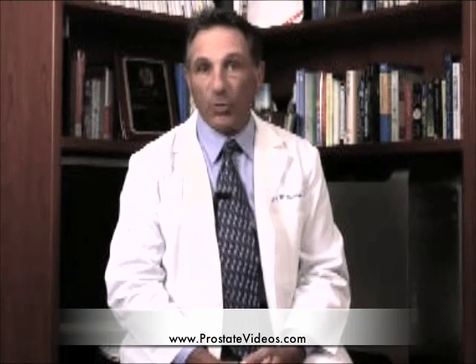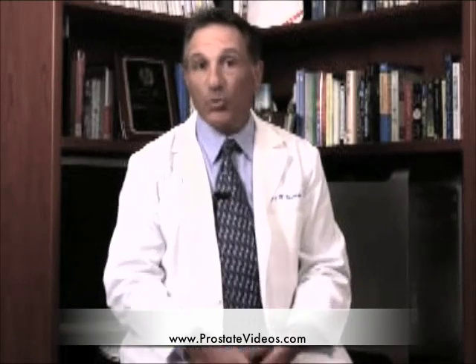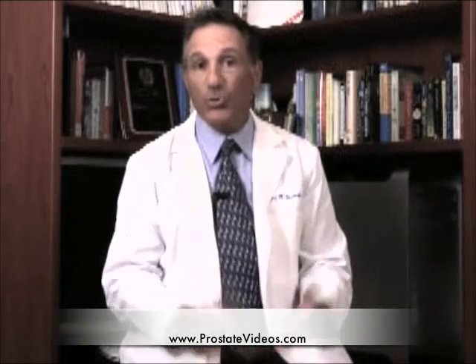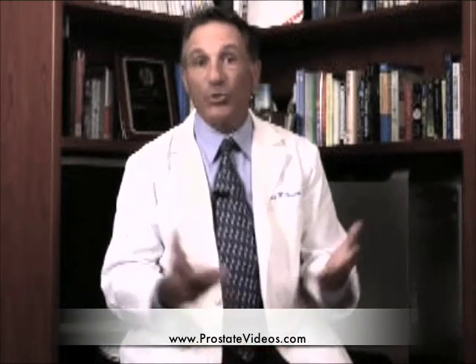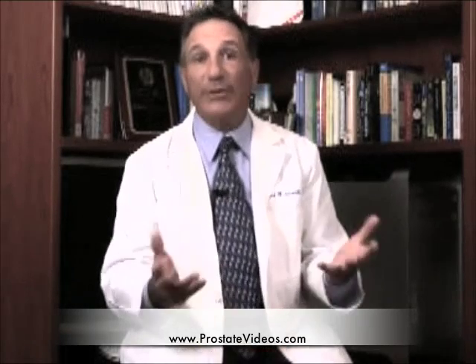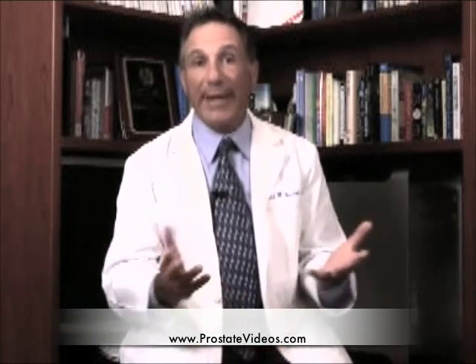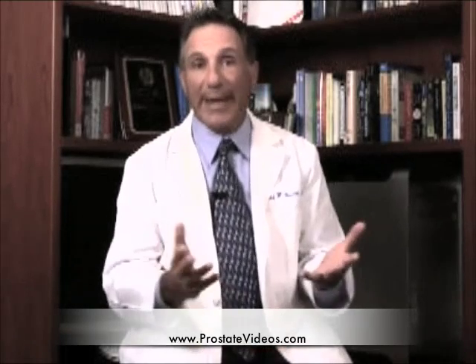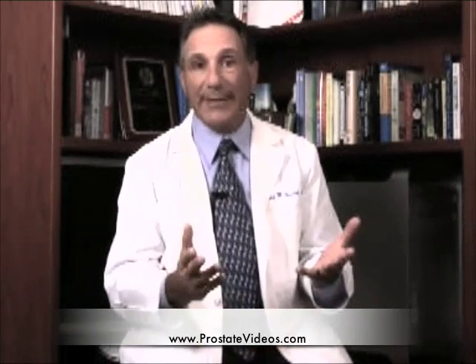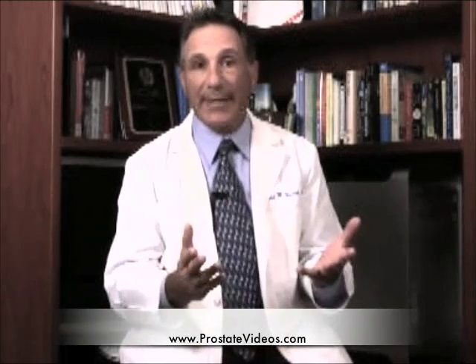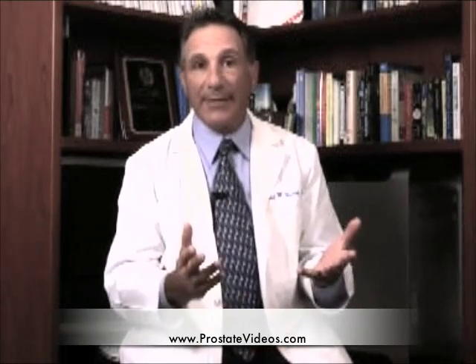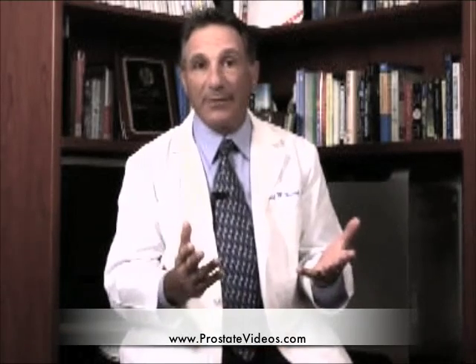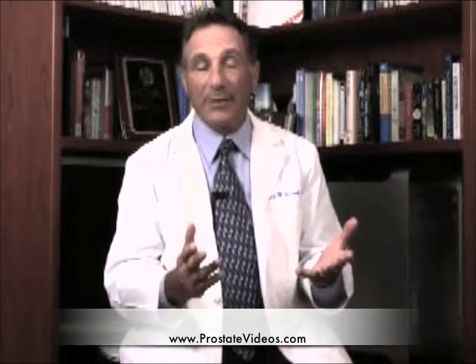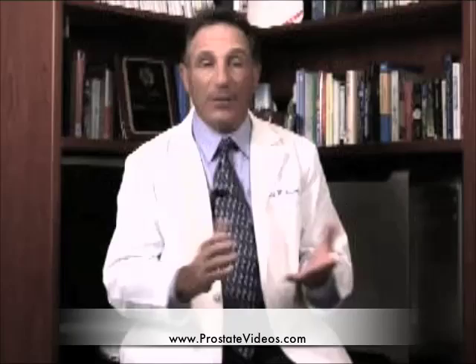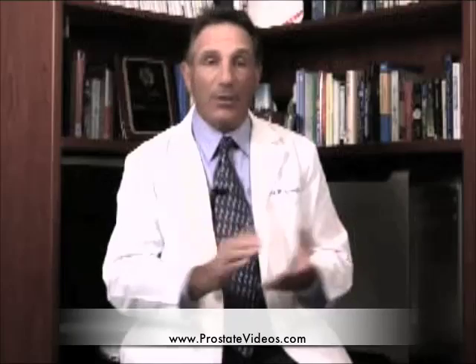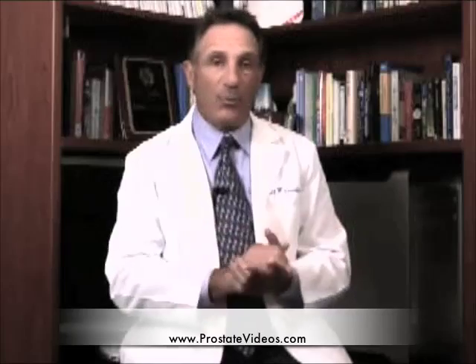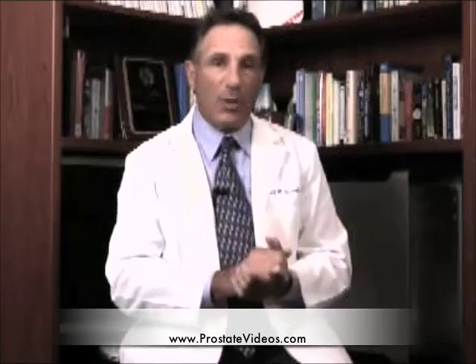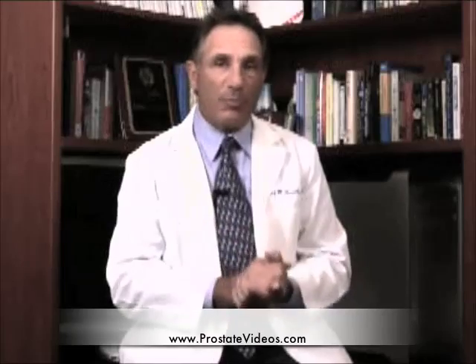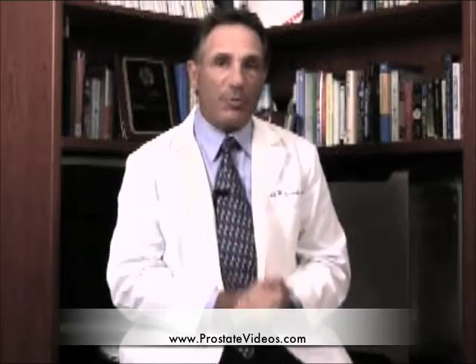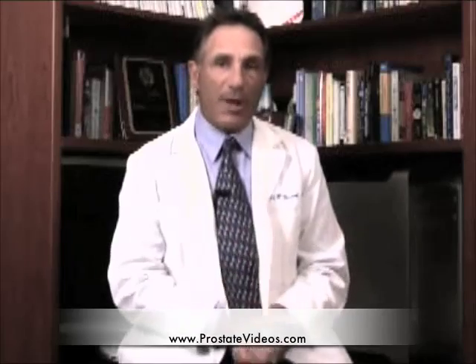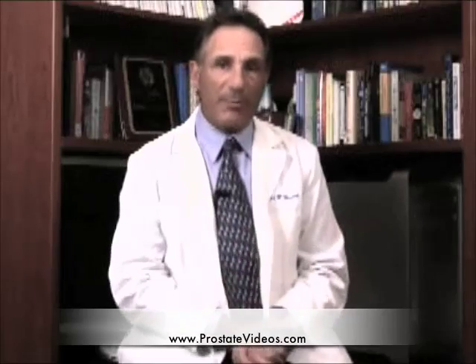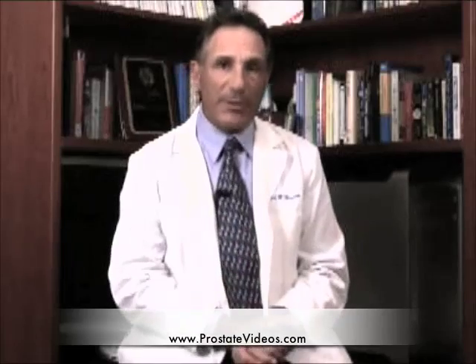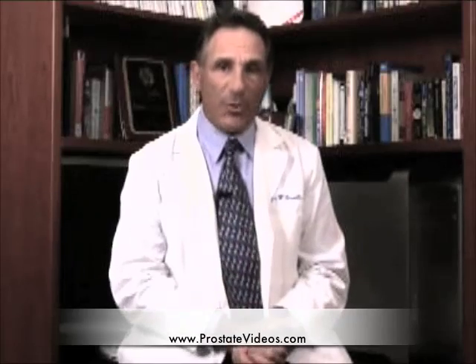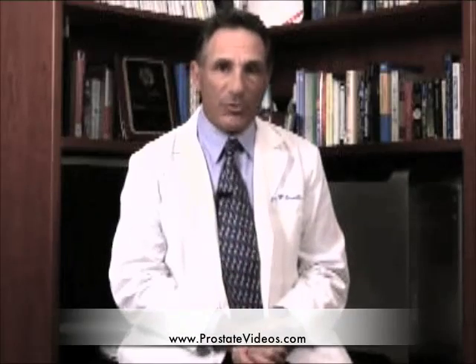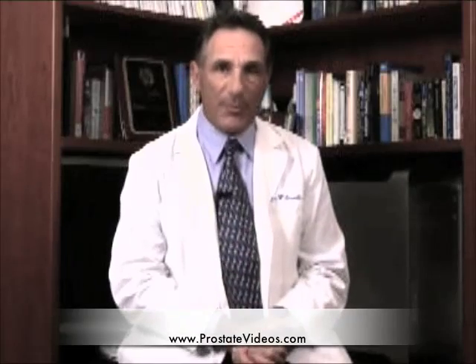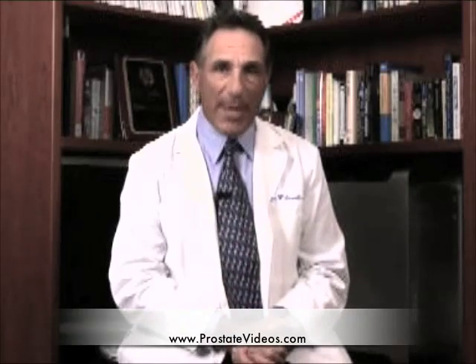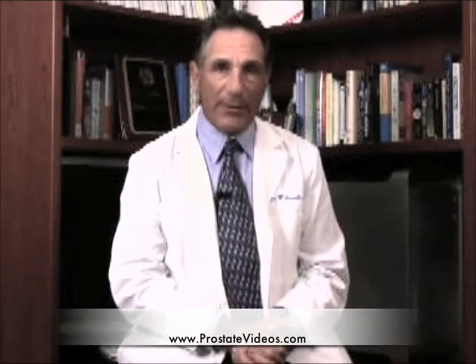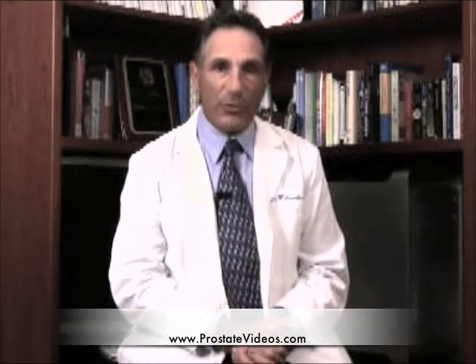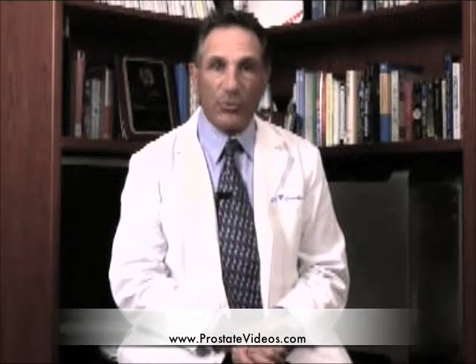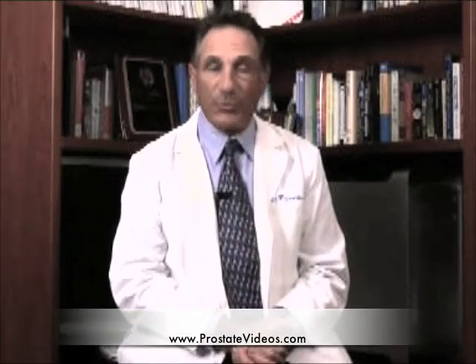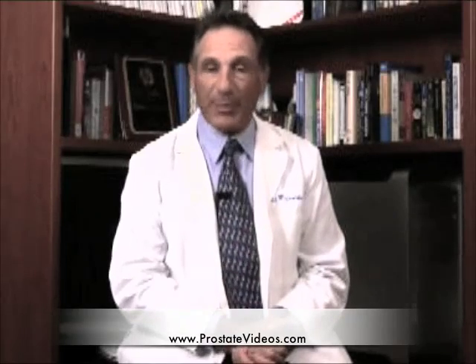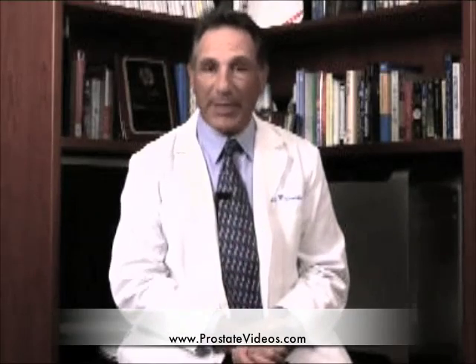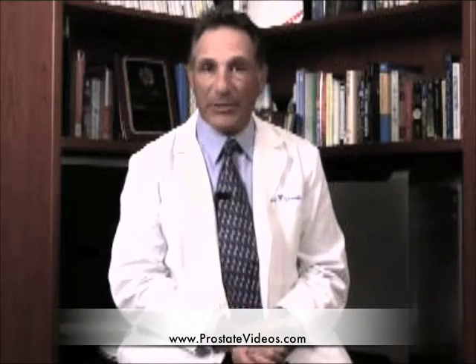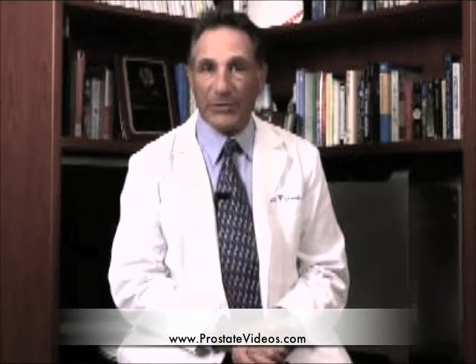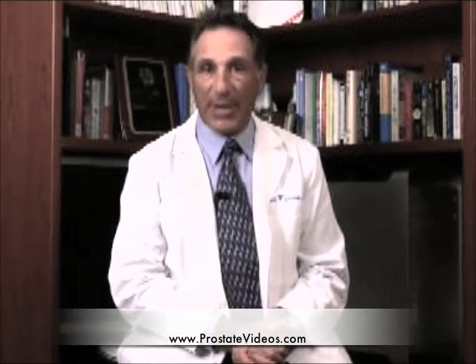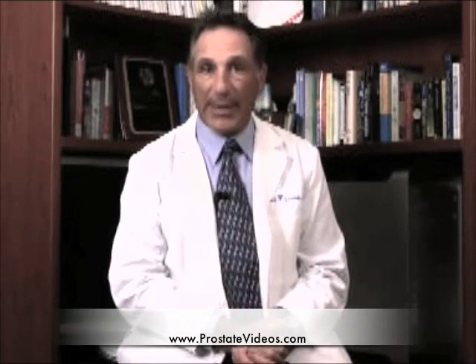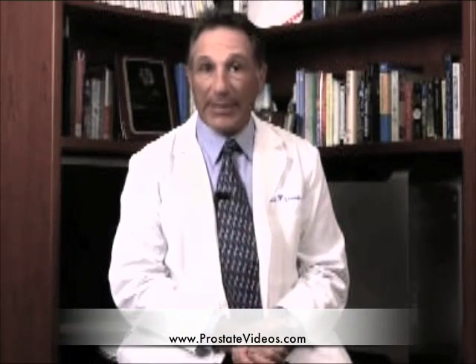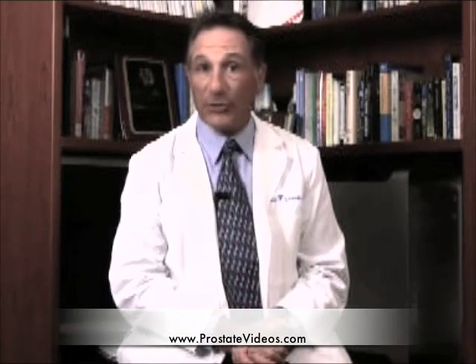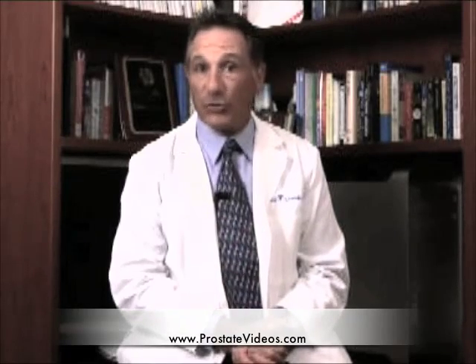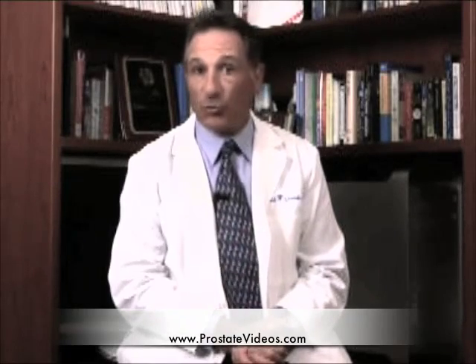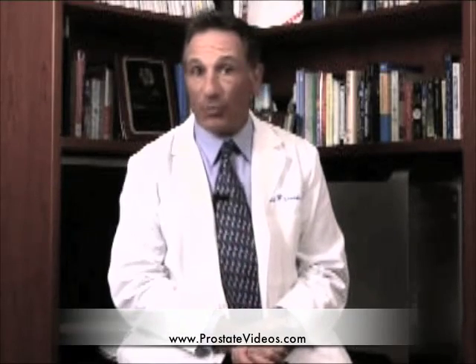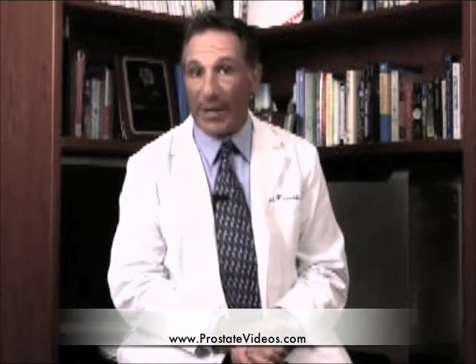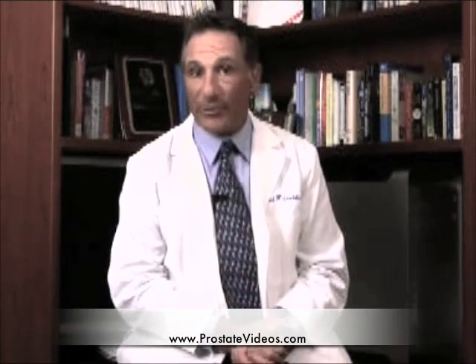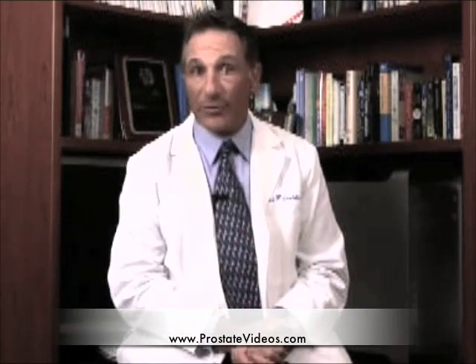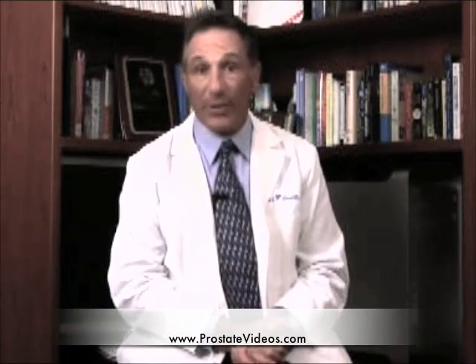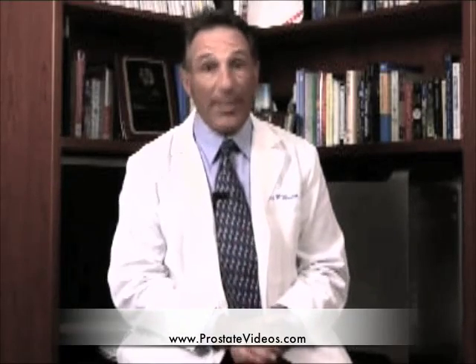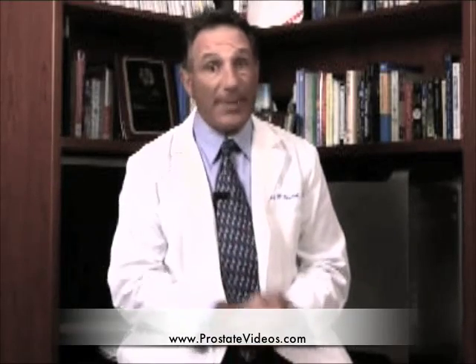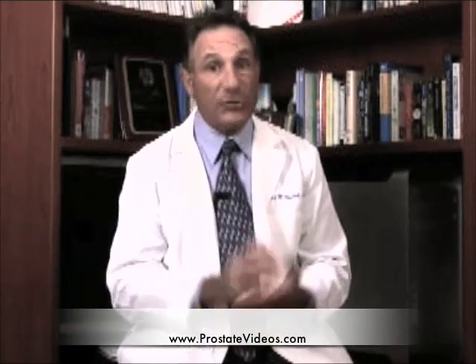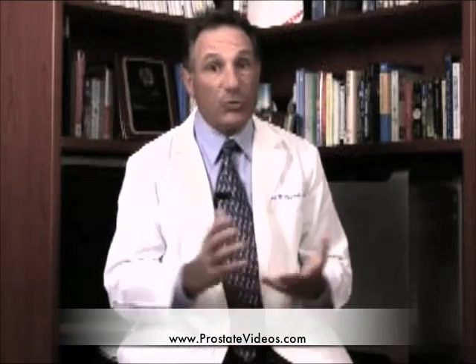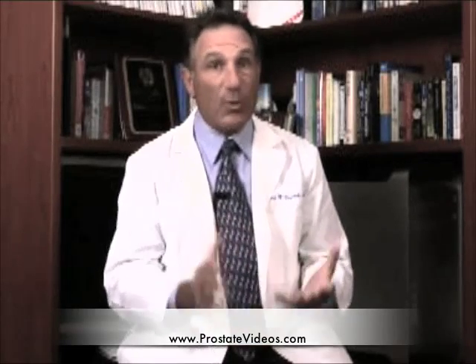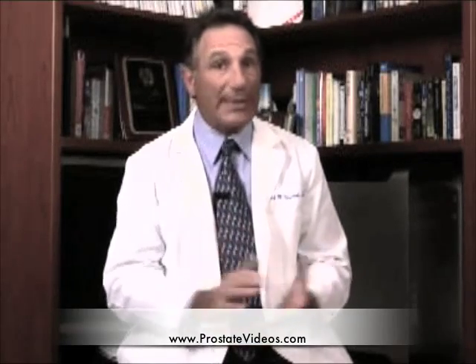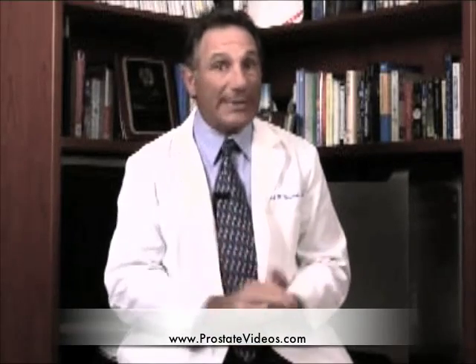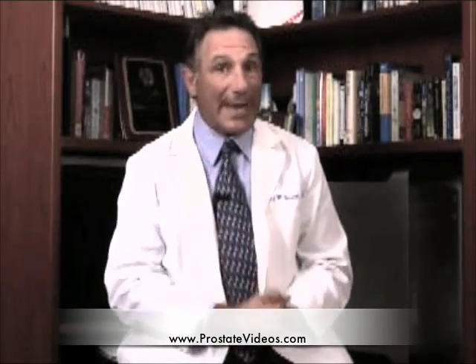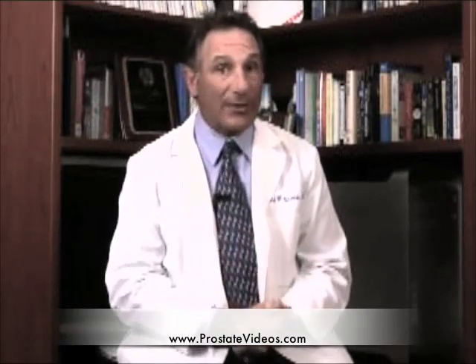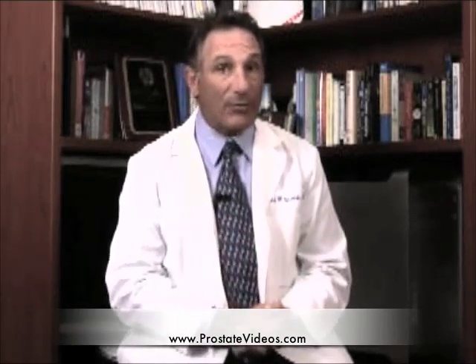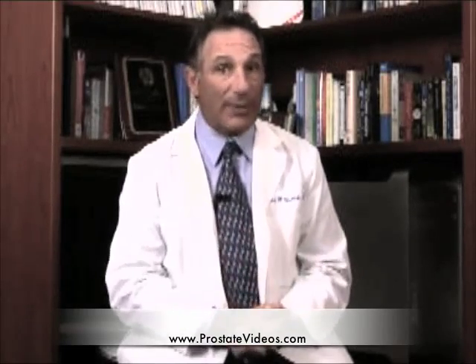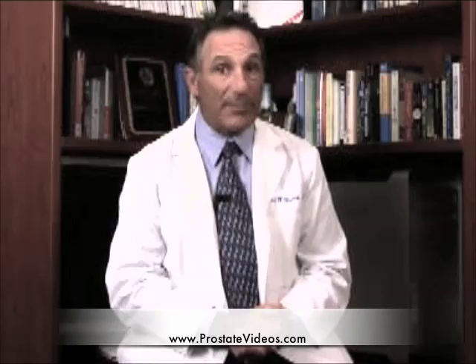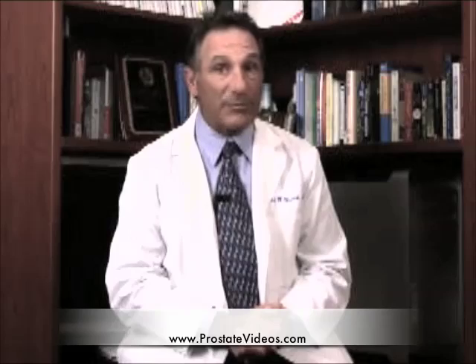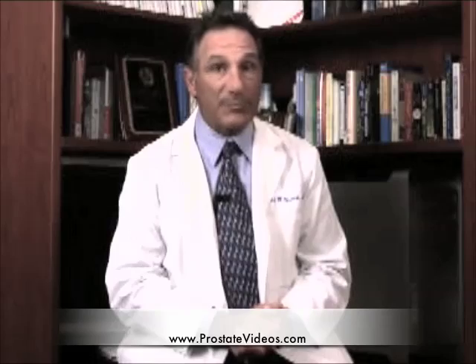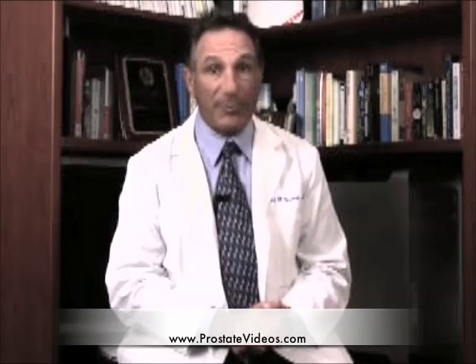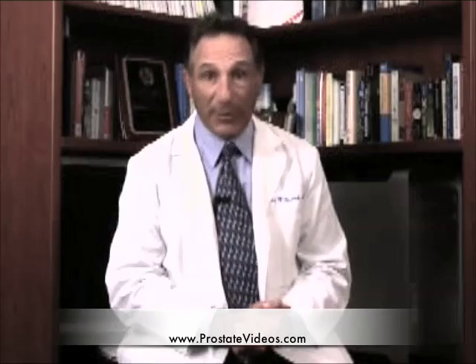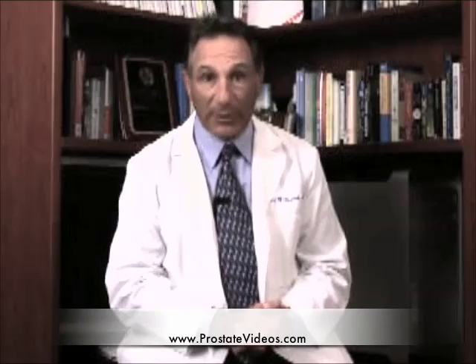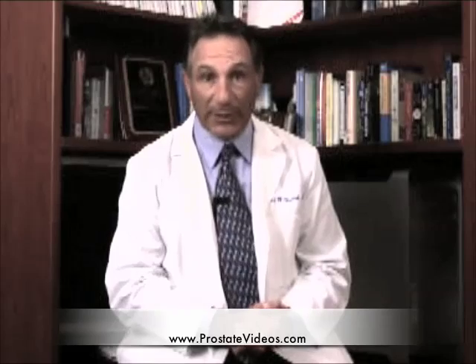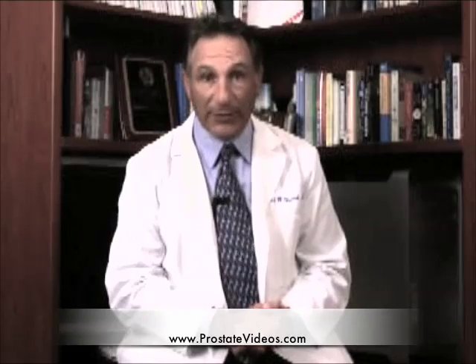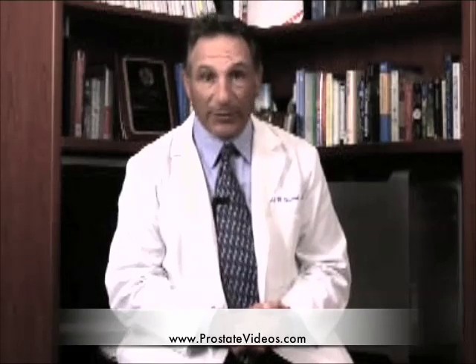Who's a good candidate? Well, probably those men whose PSA is greater than 20 nanograms per milliliter.